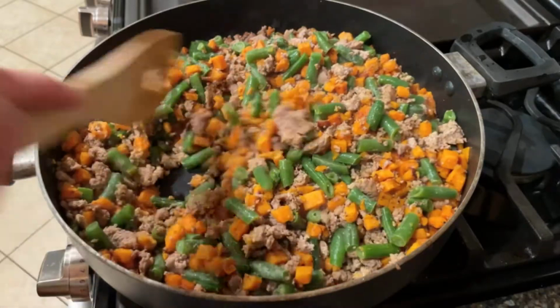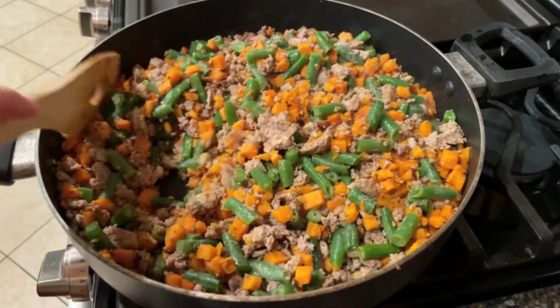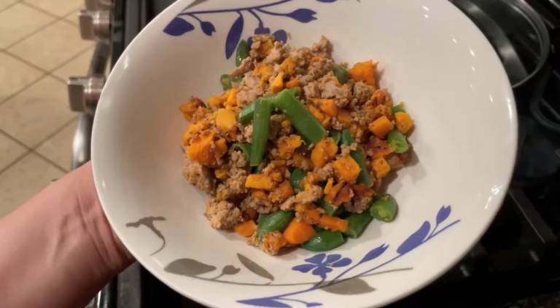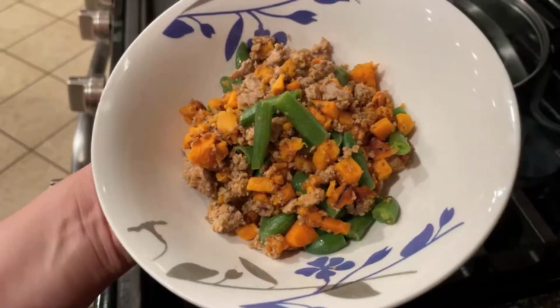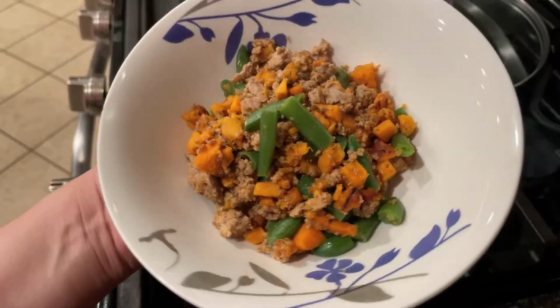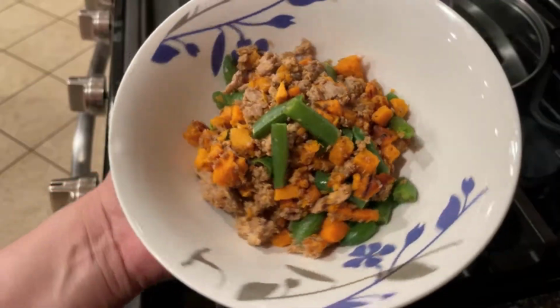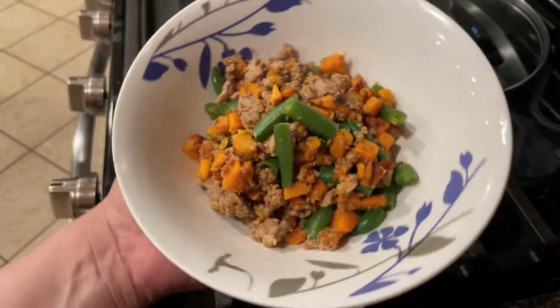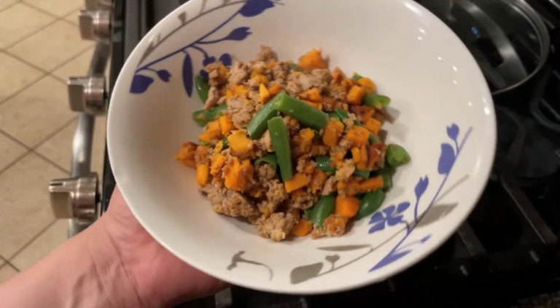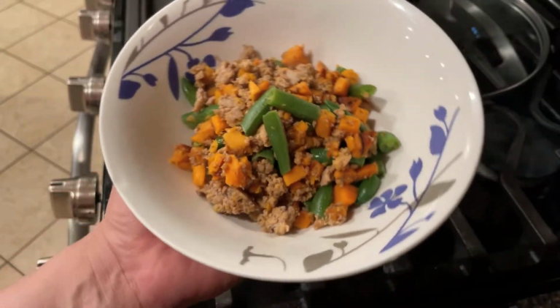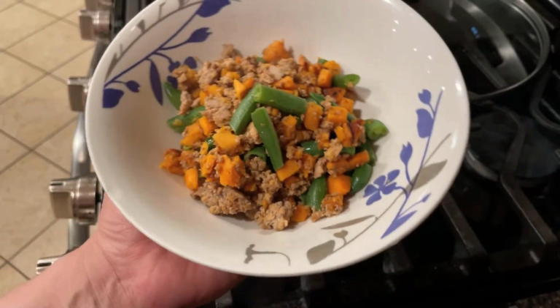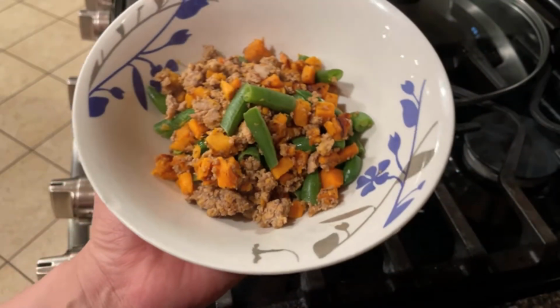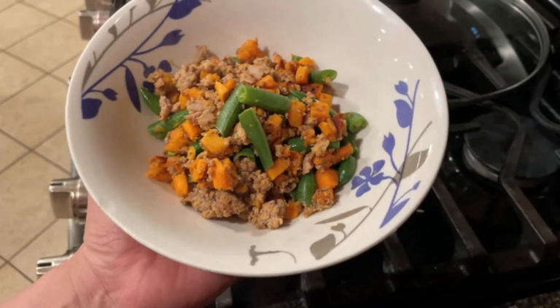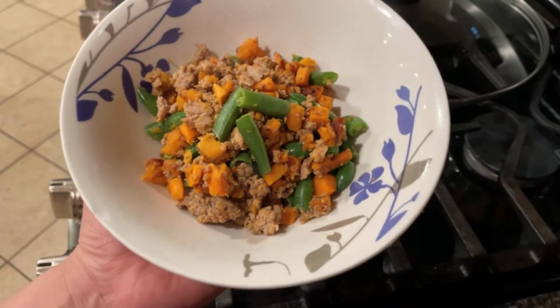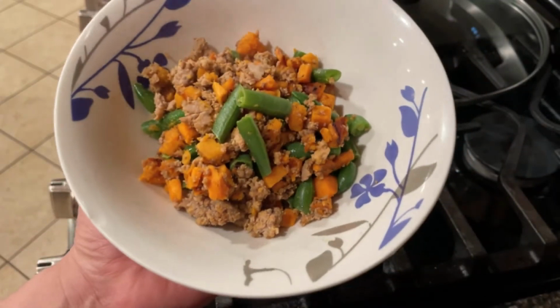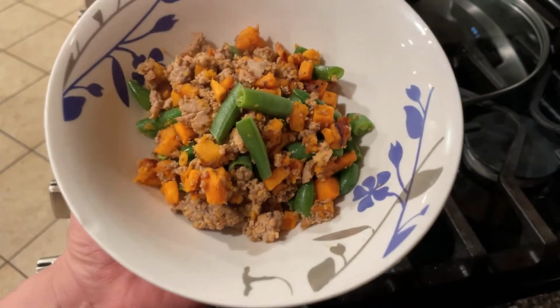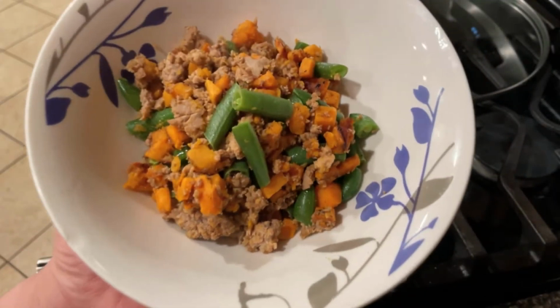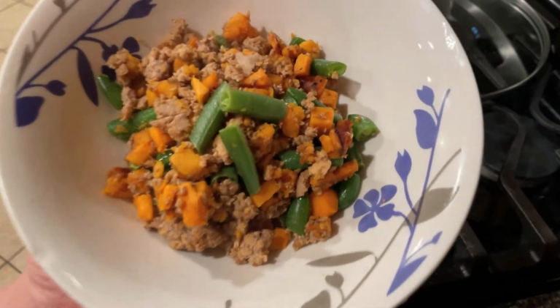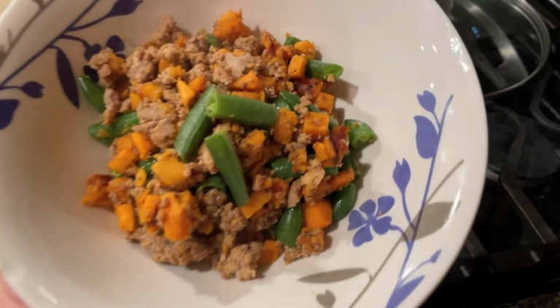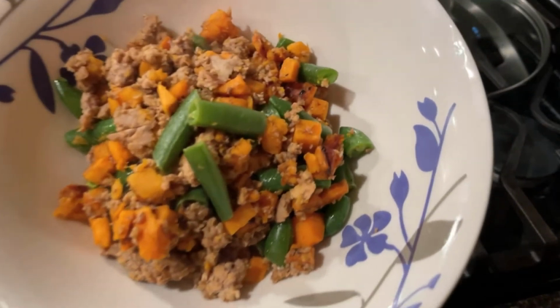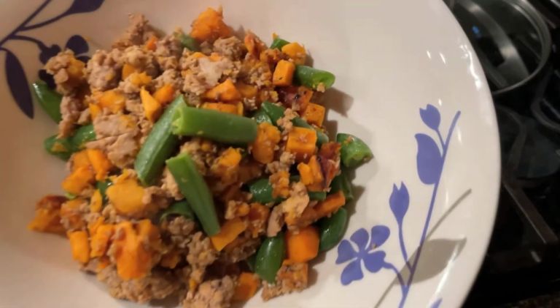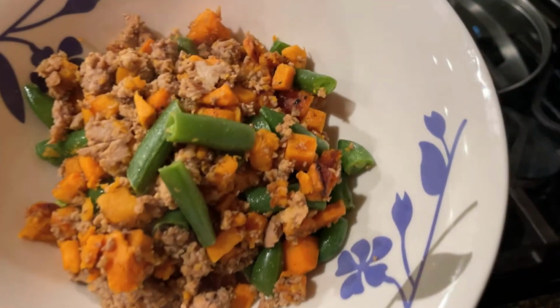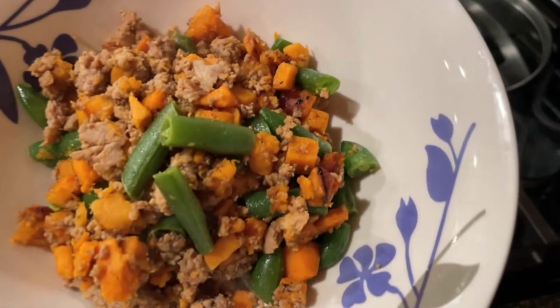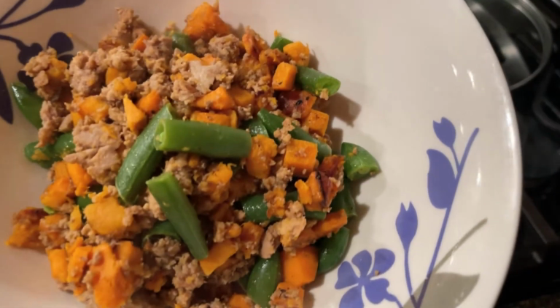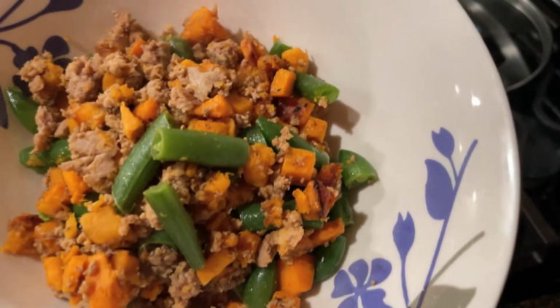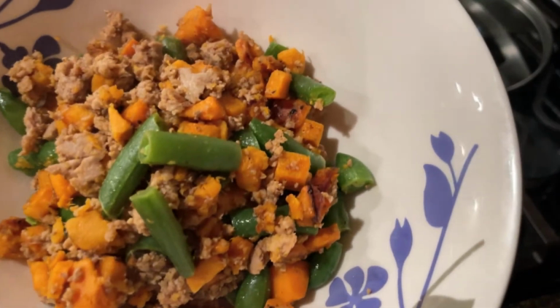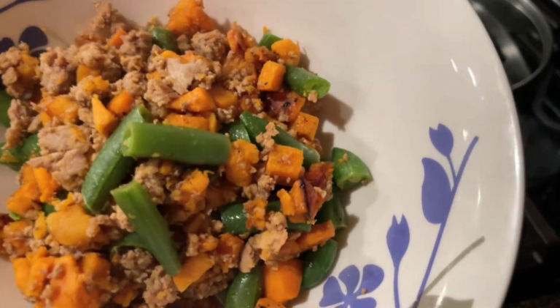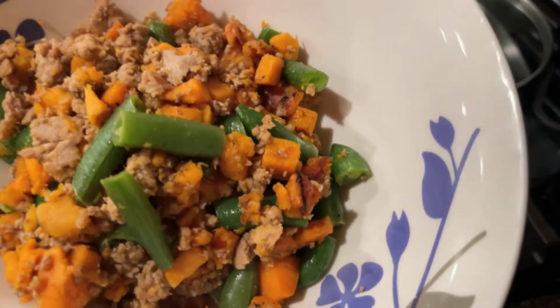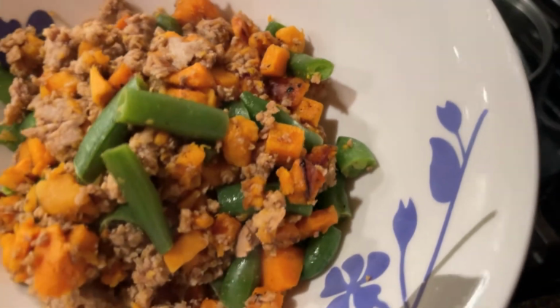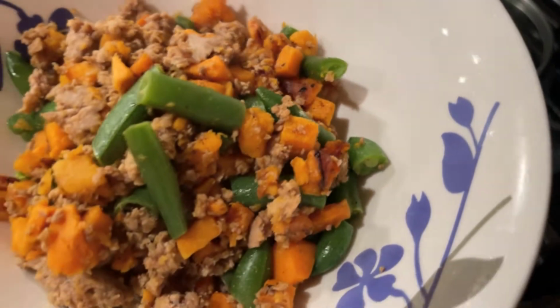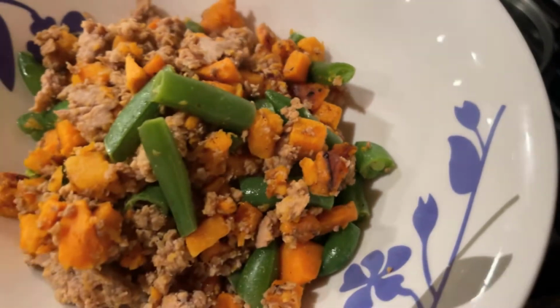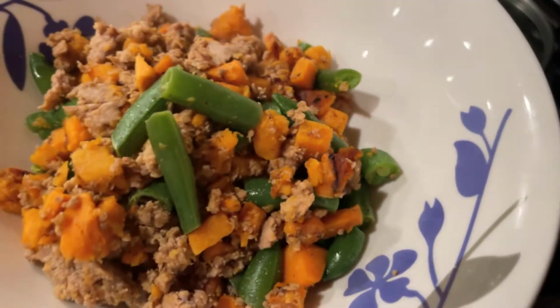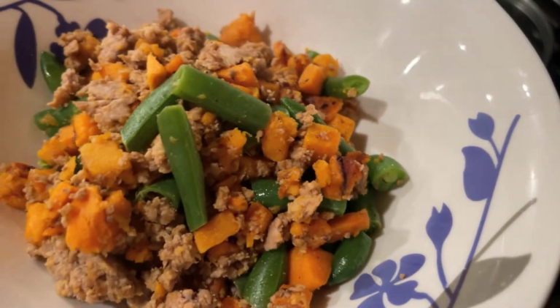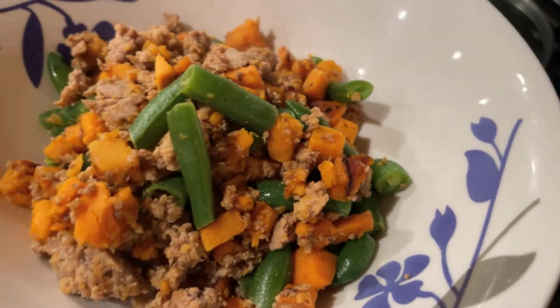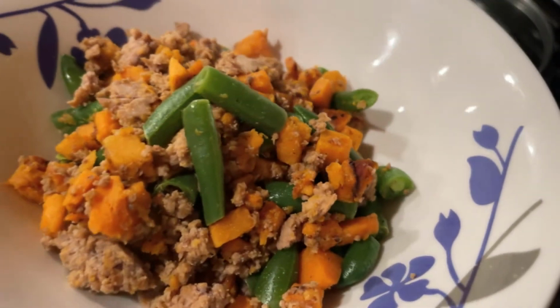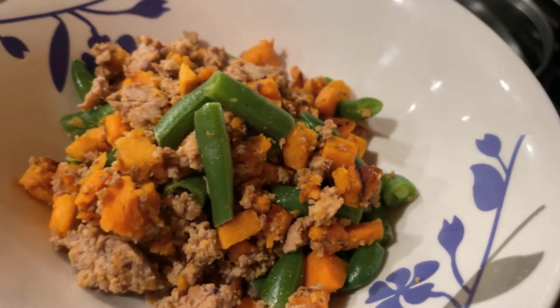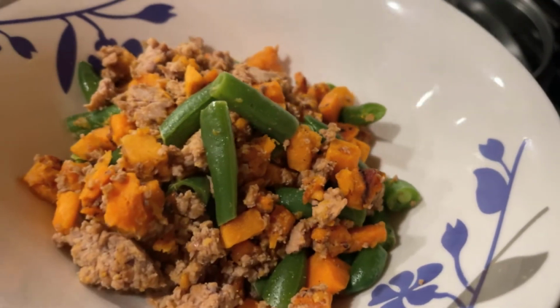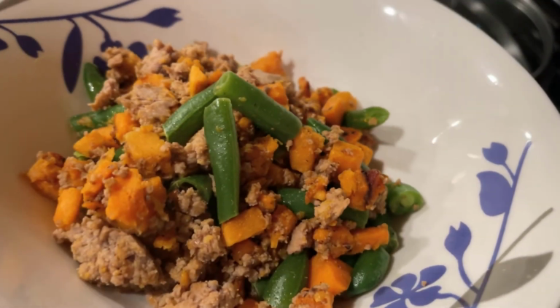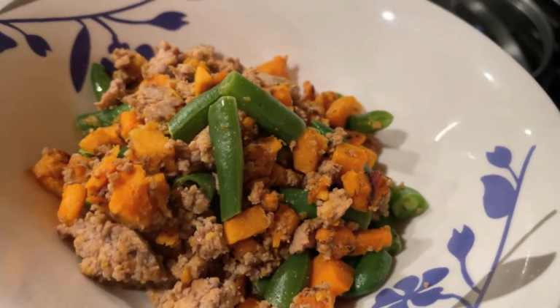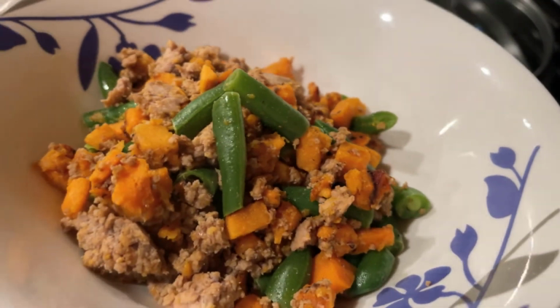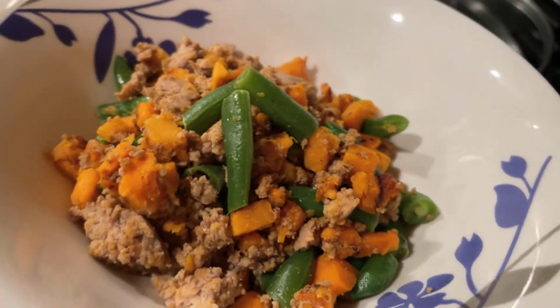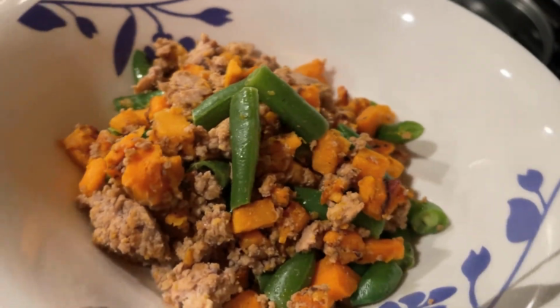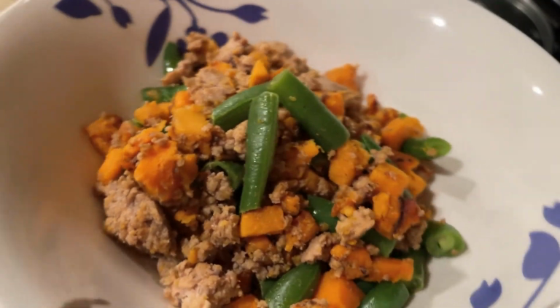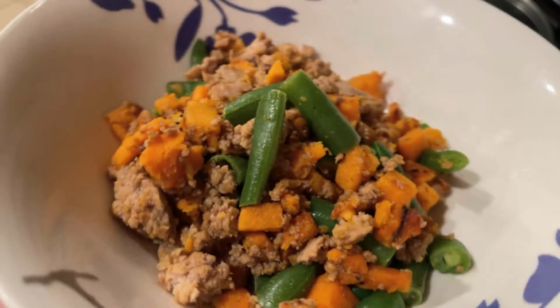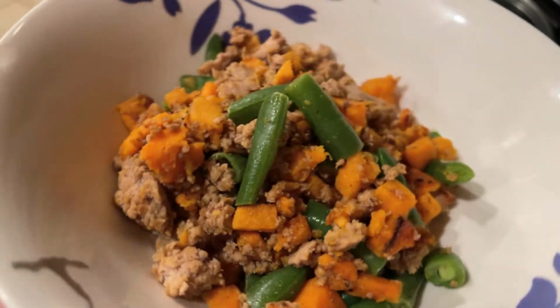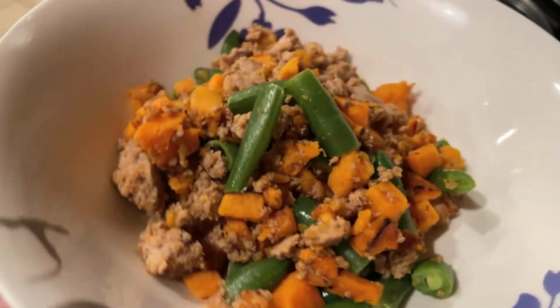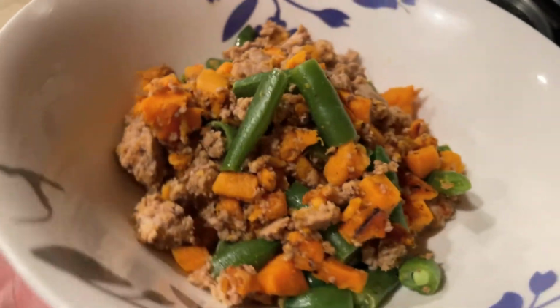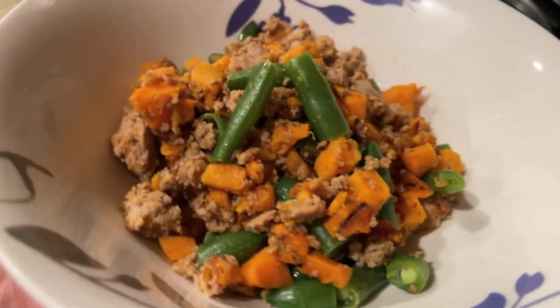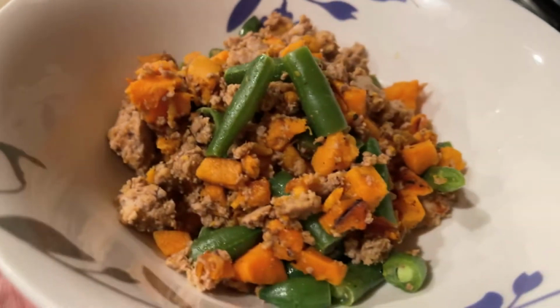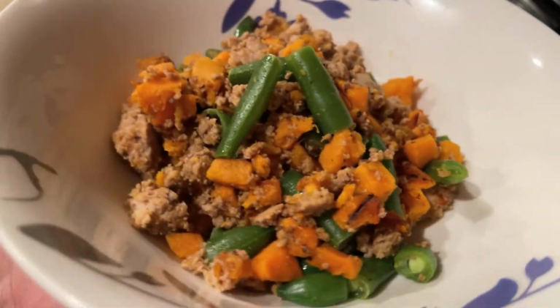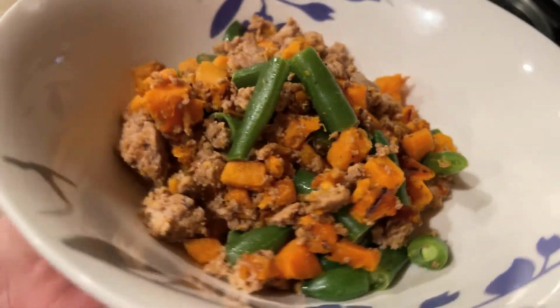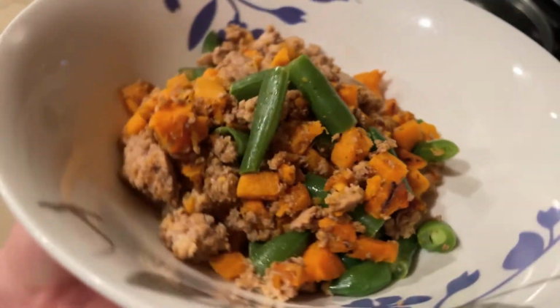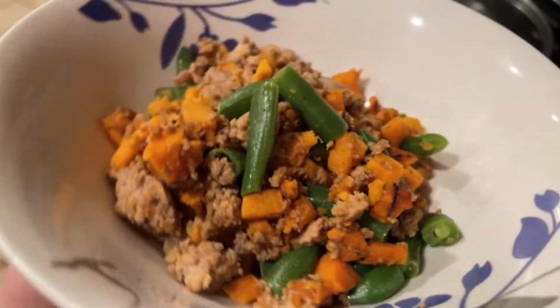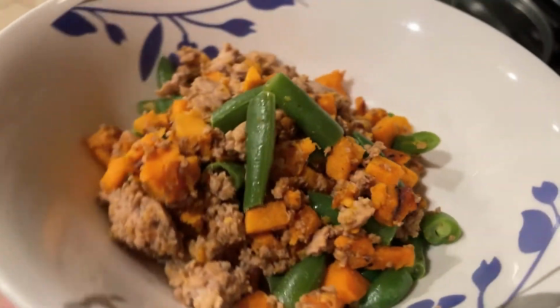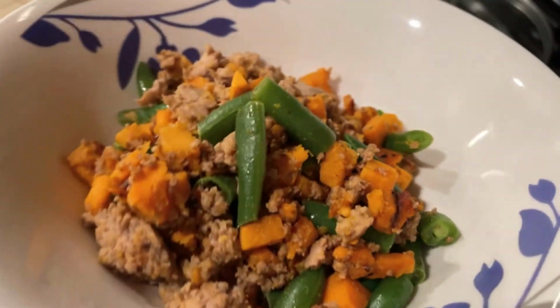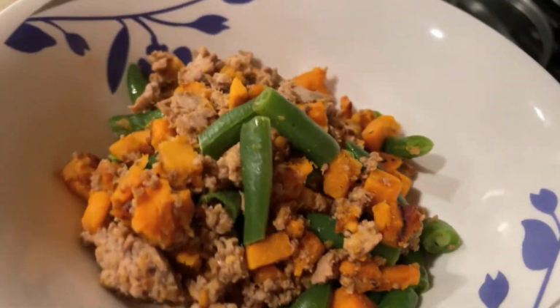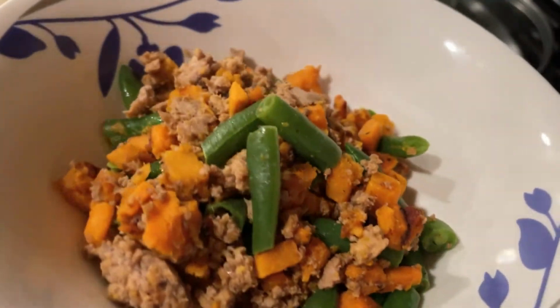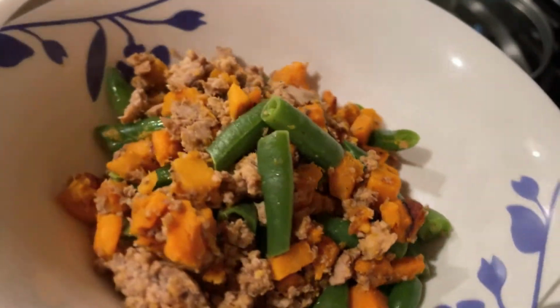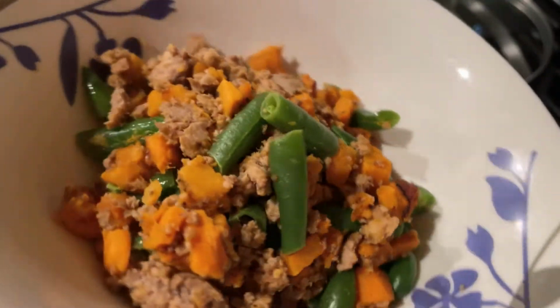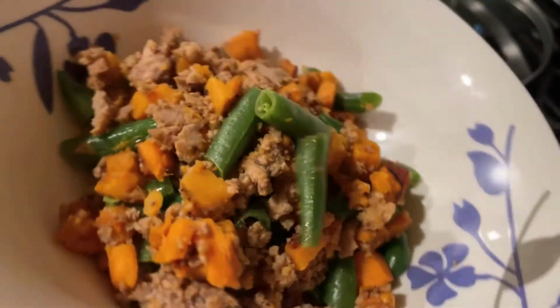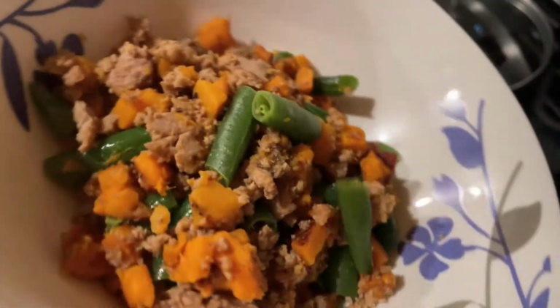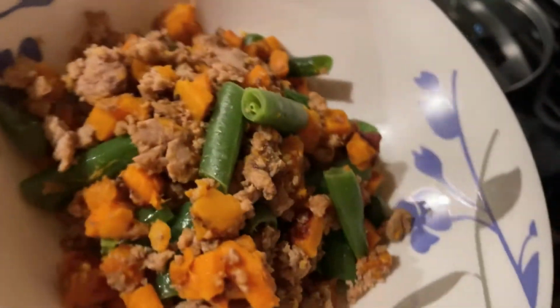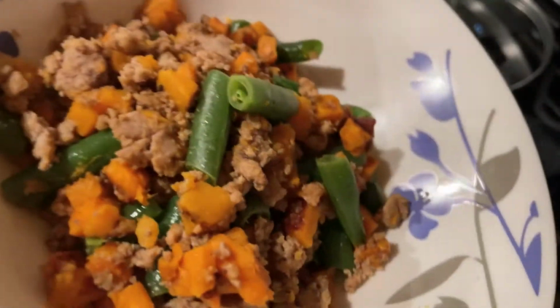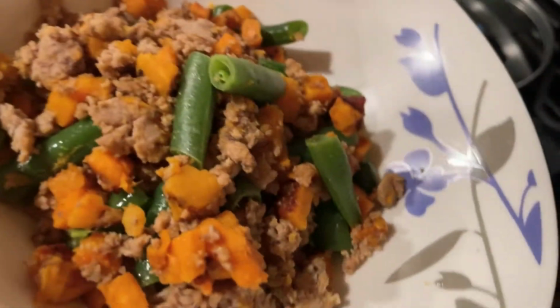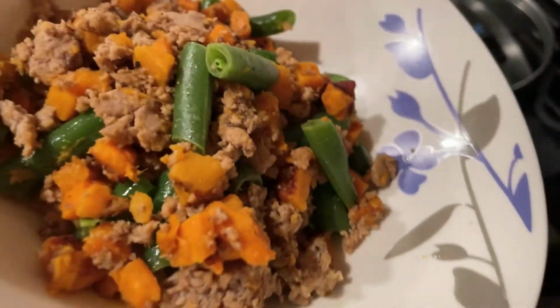Here we go — the finished product. It is beautiful. Mm-mm.